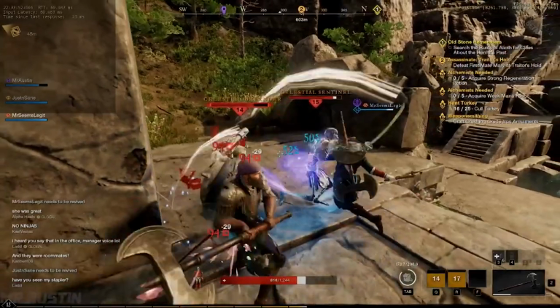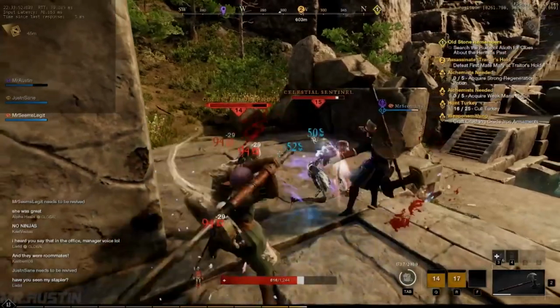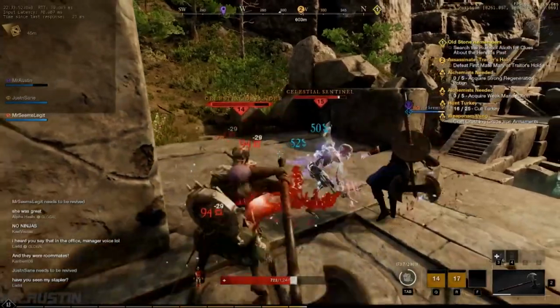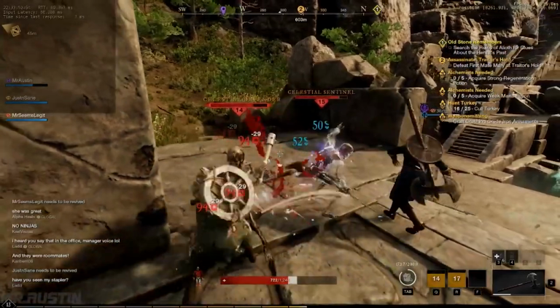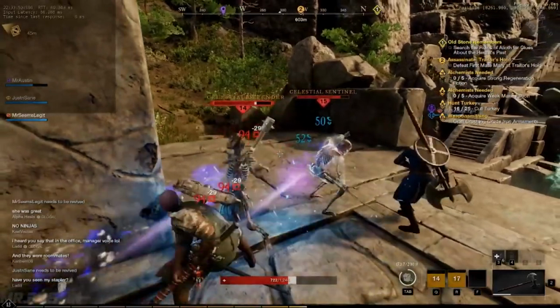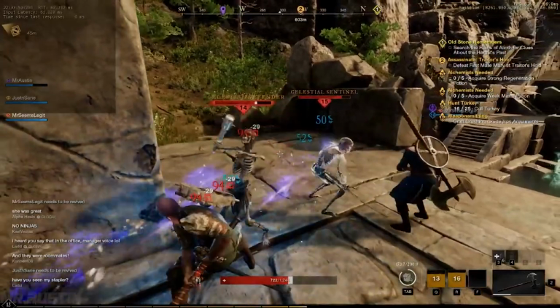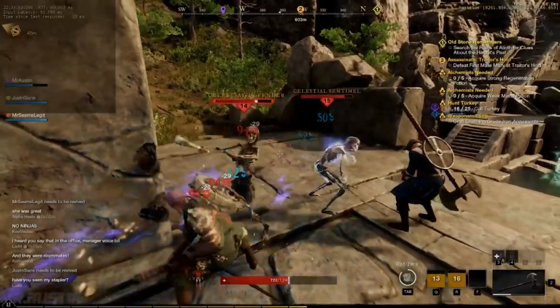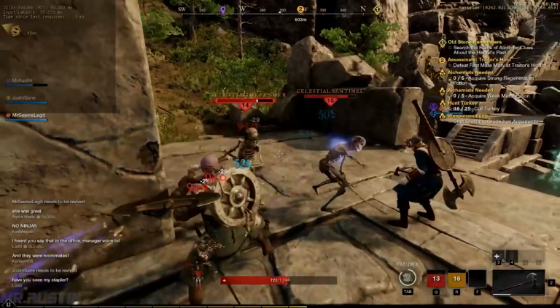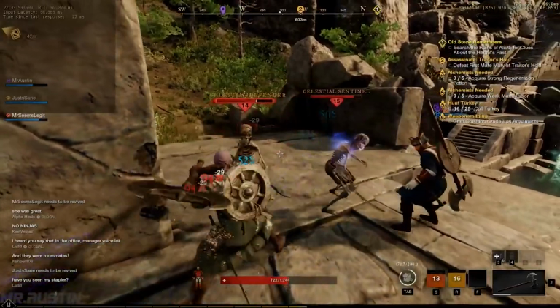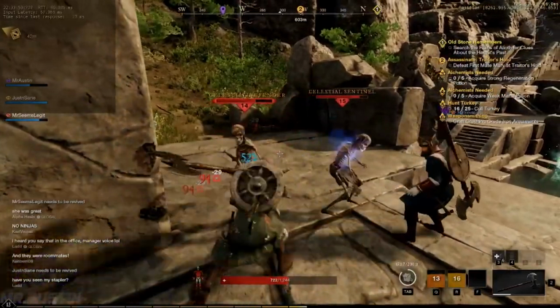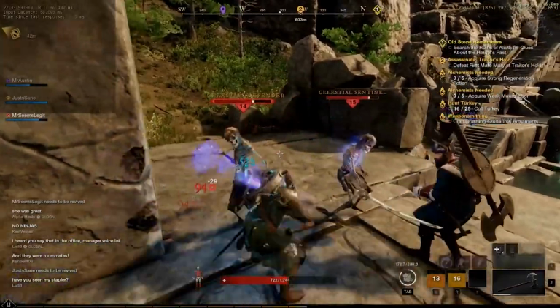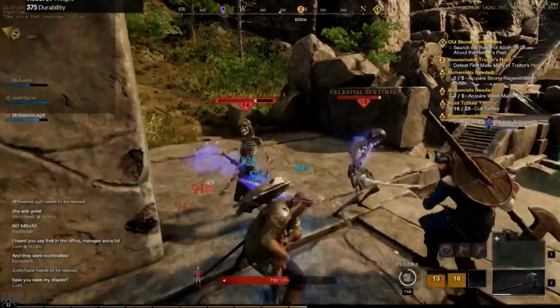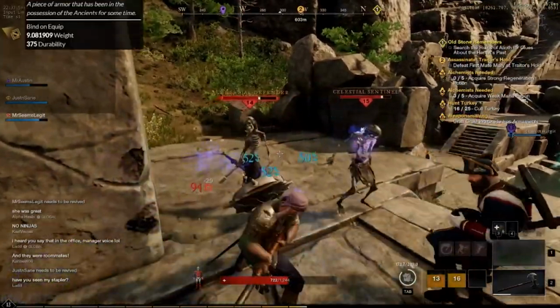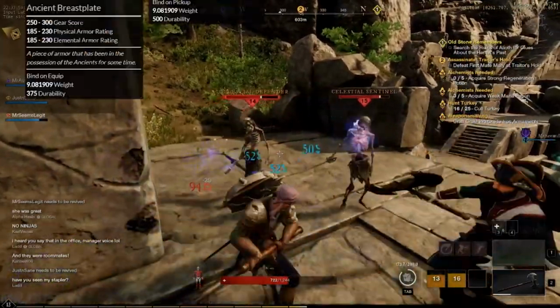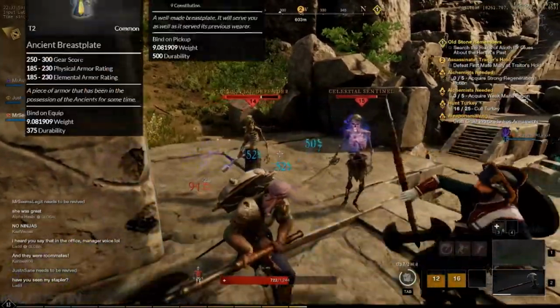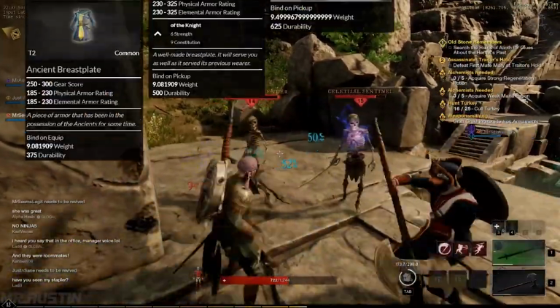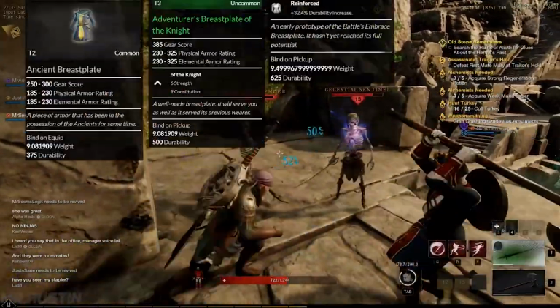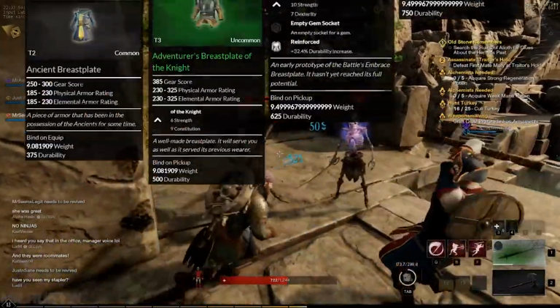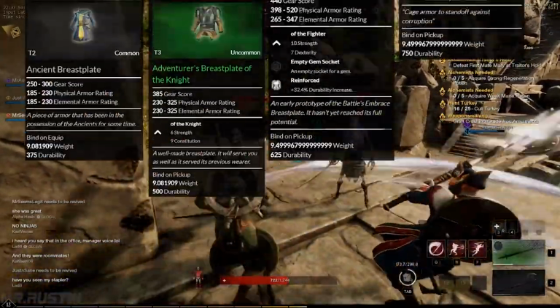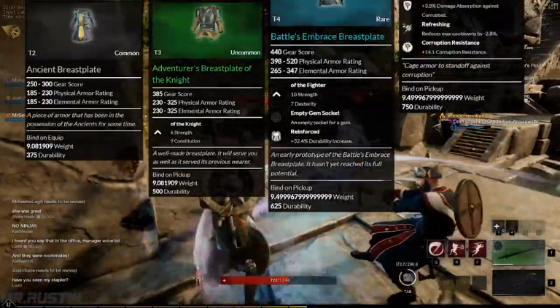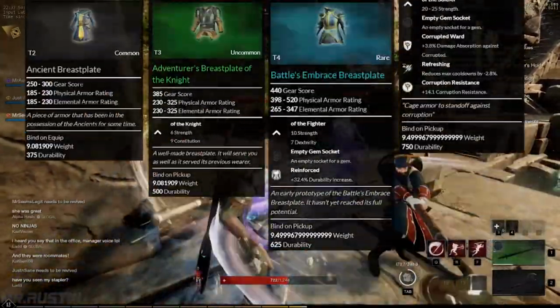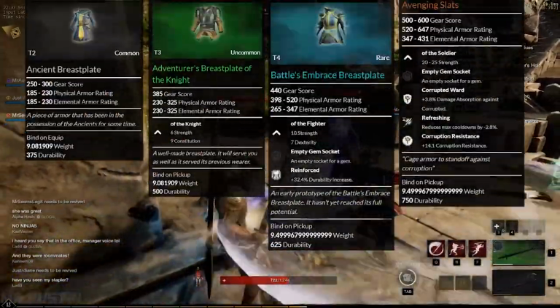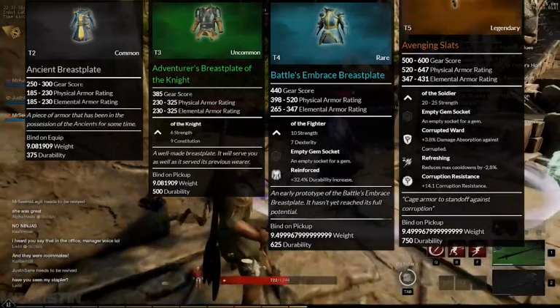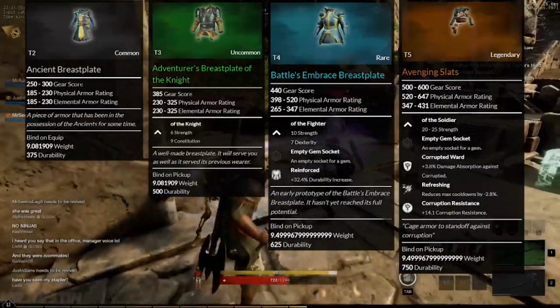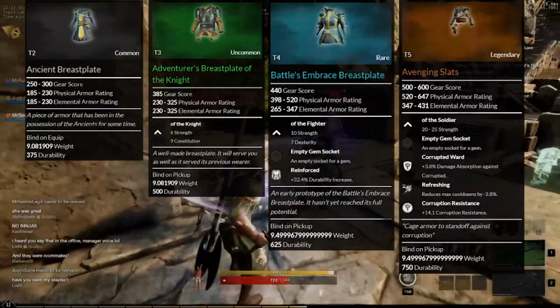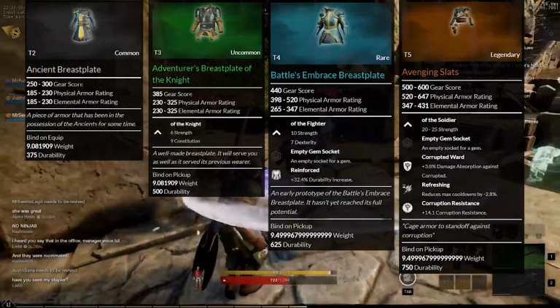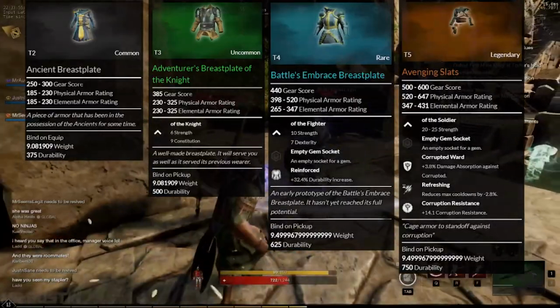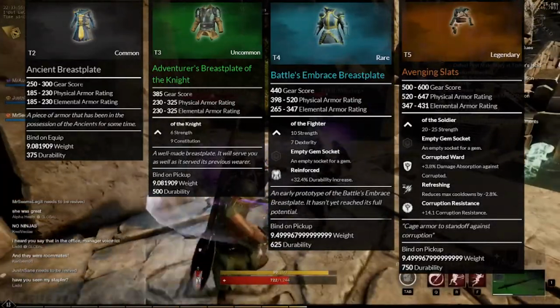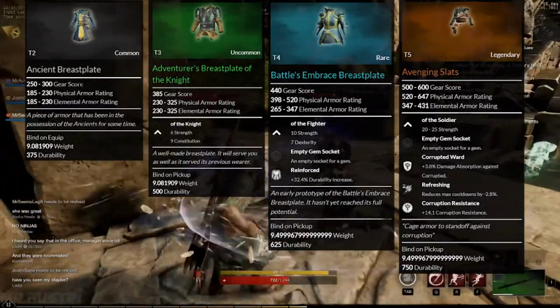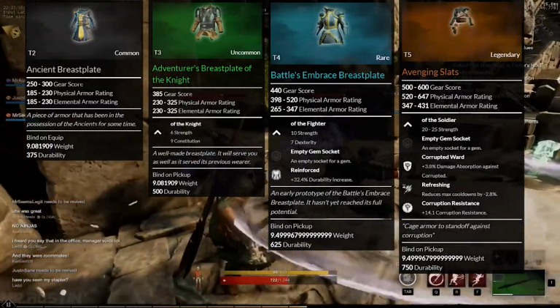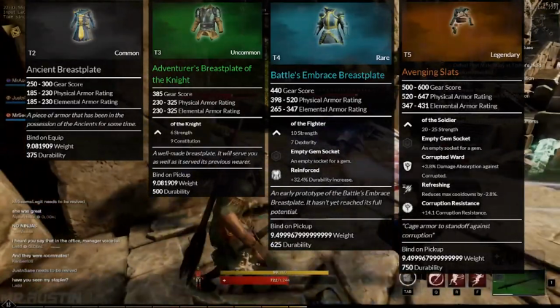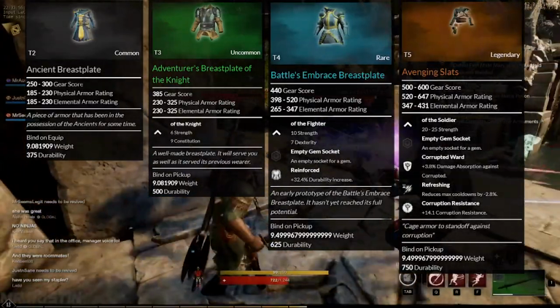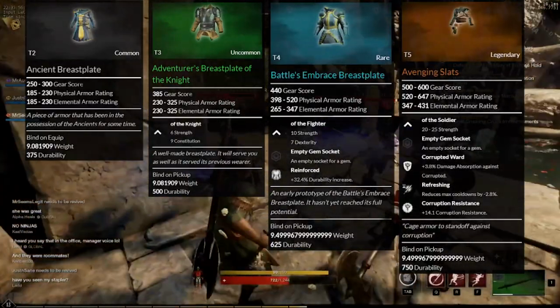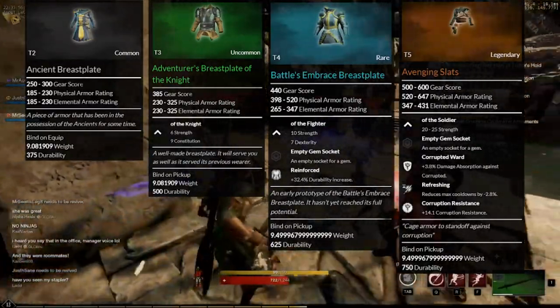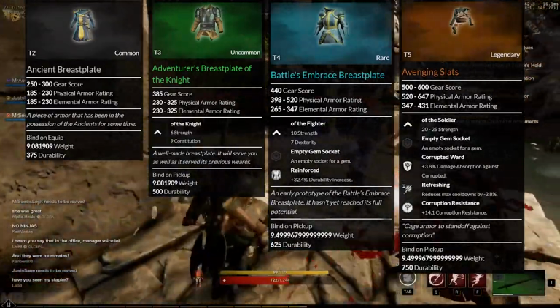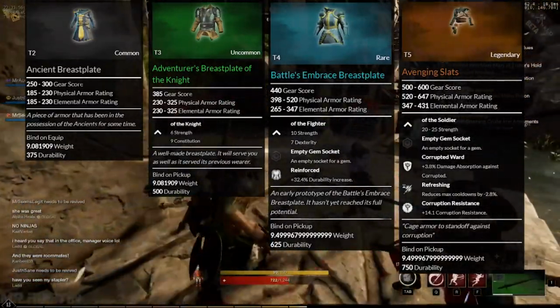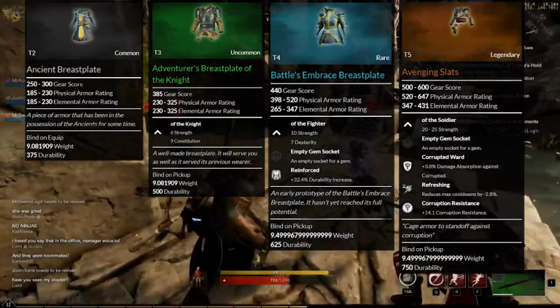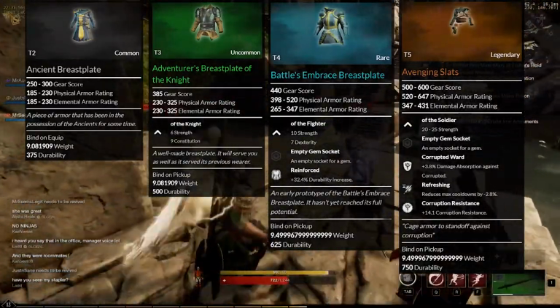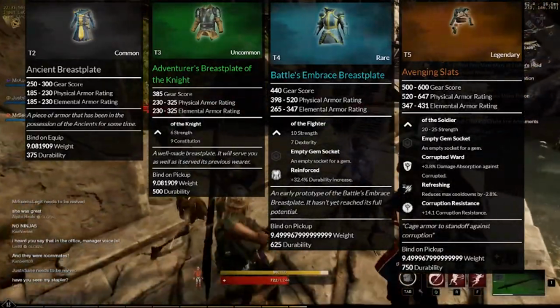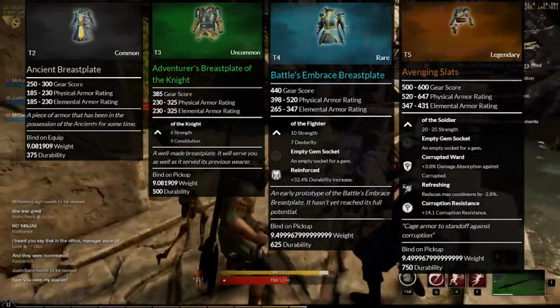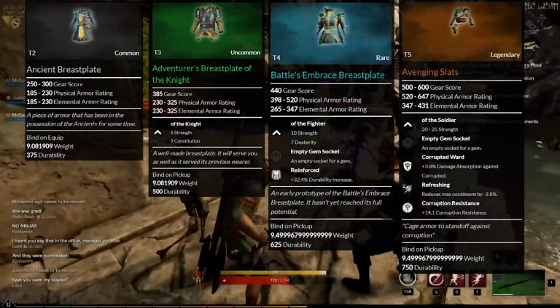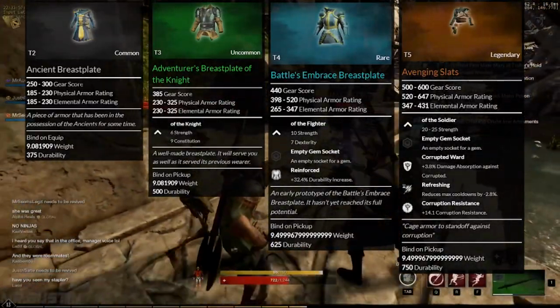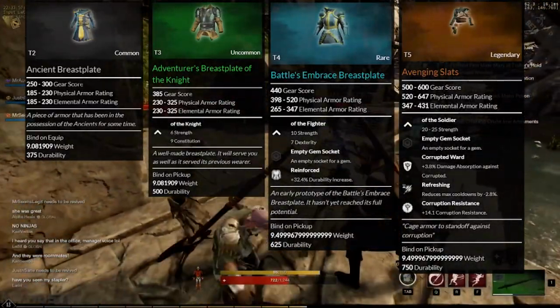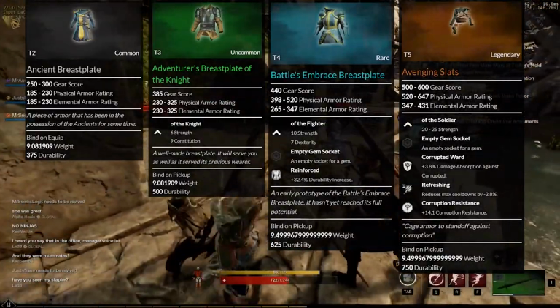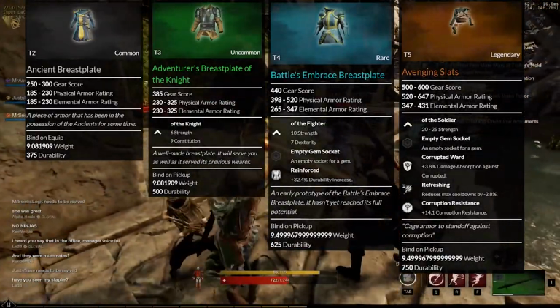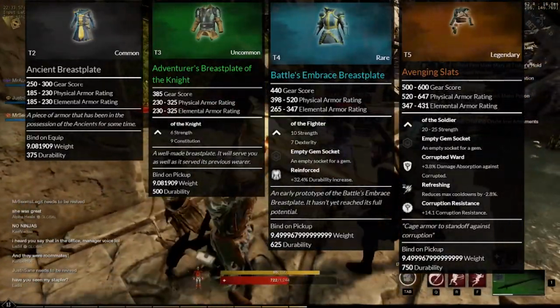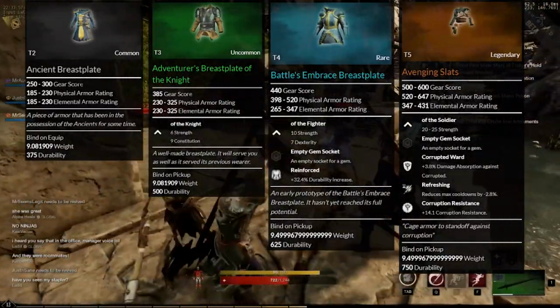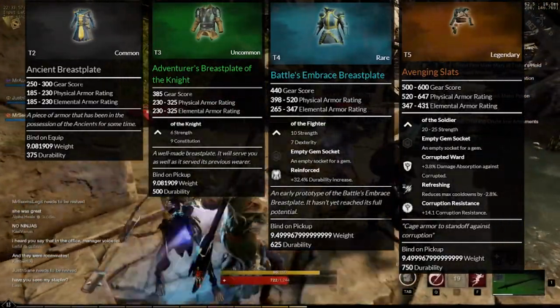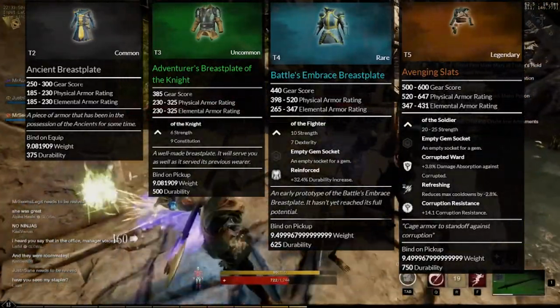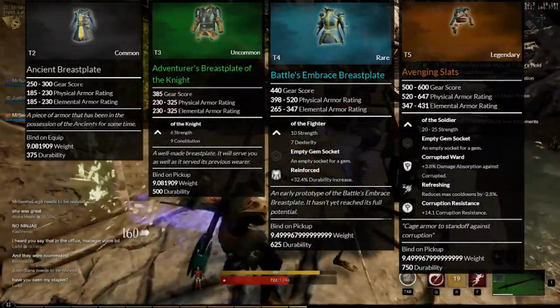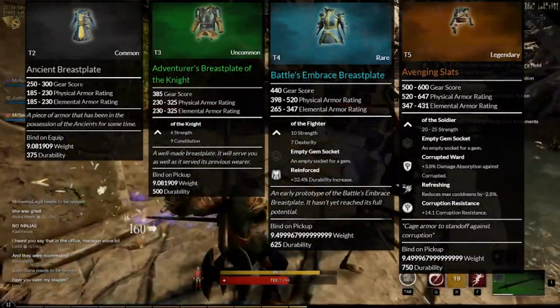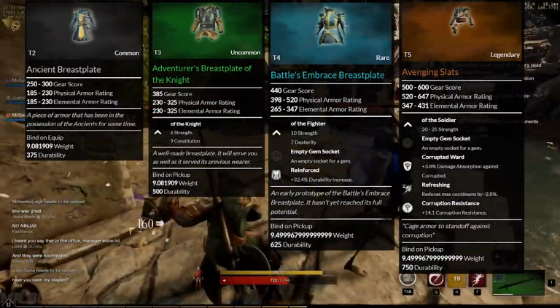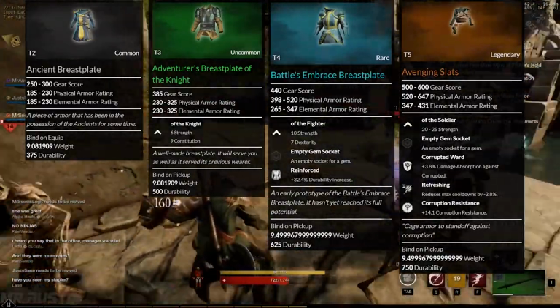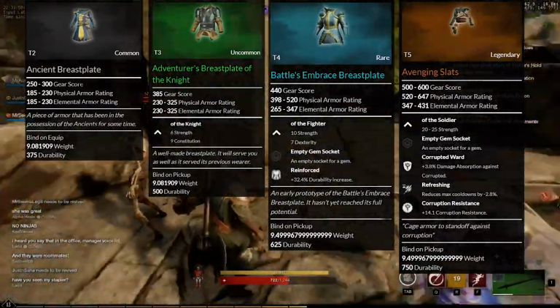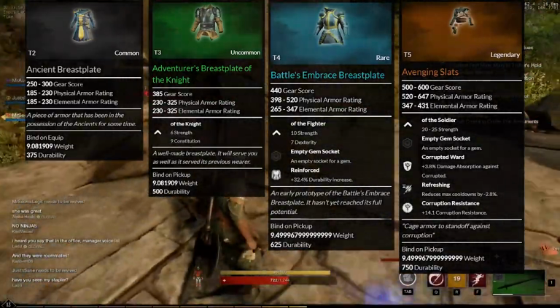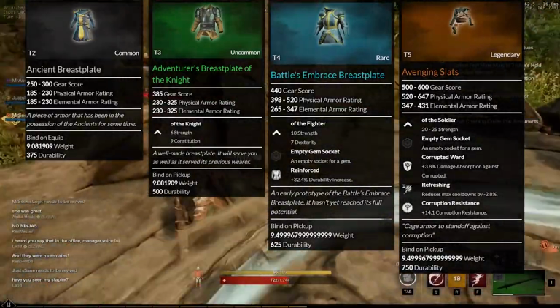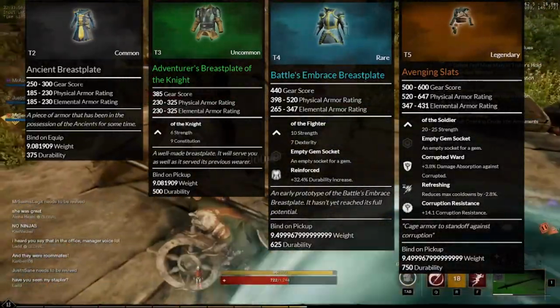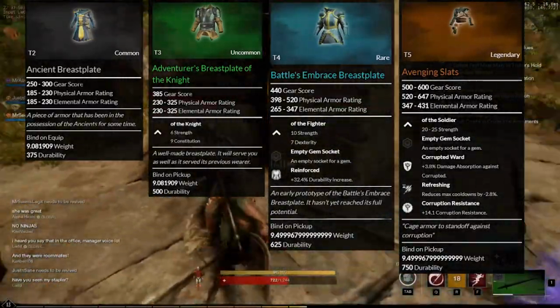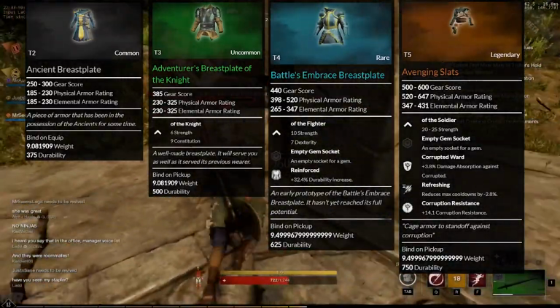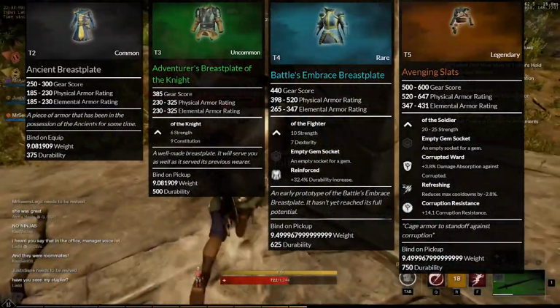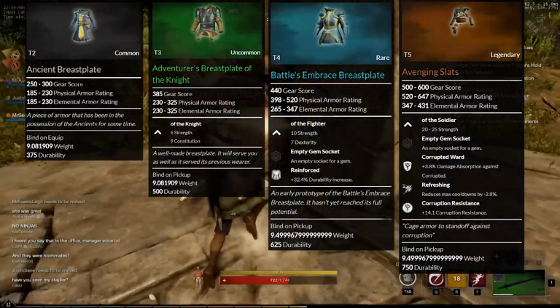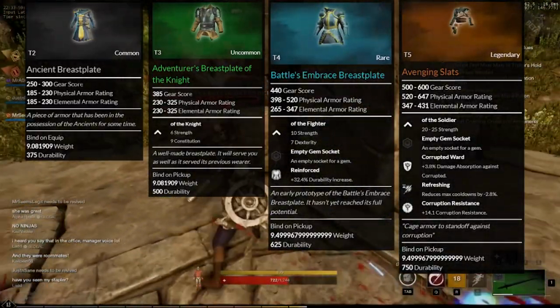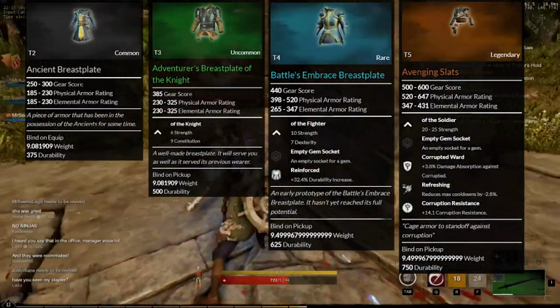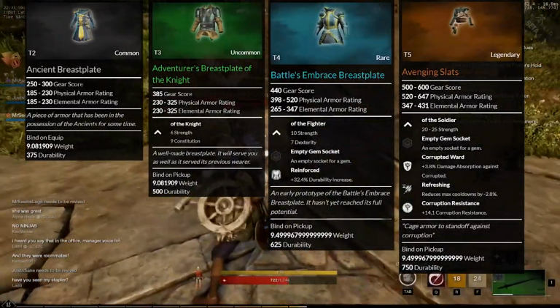Gear comes in ranges of five tiers. These tiers have level requirements, and with each tier comes new perks or availabilities for gem slots.